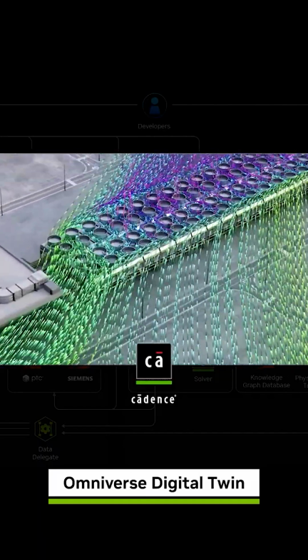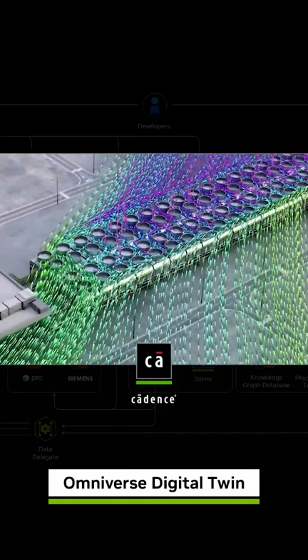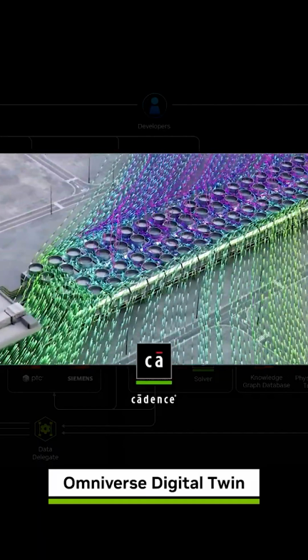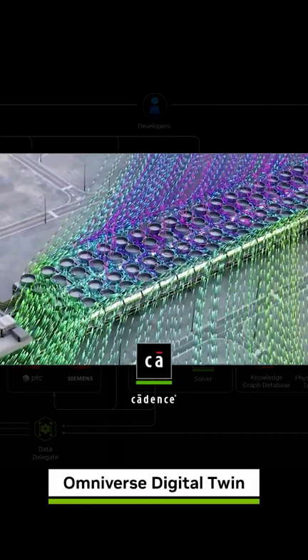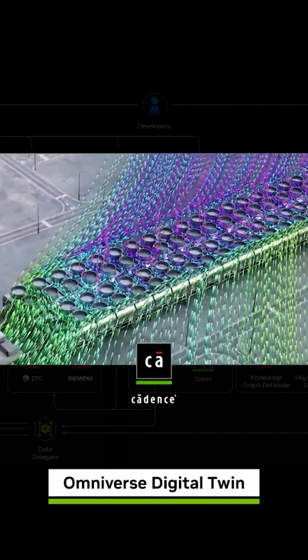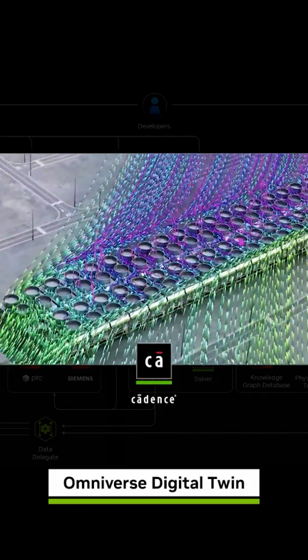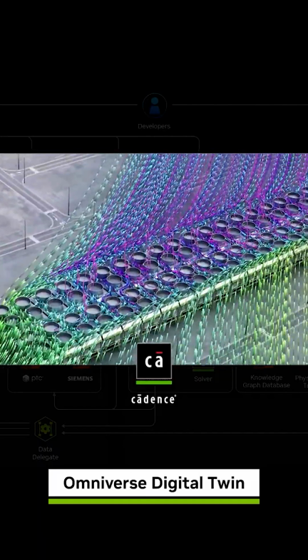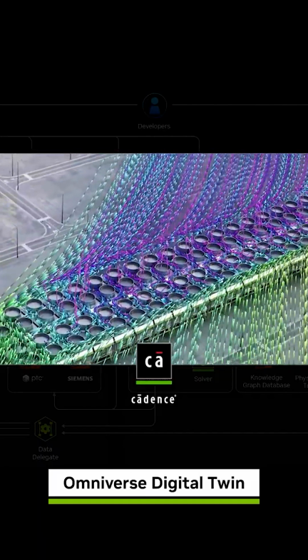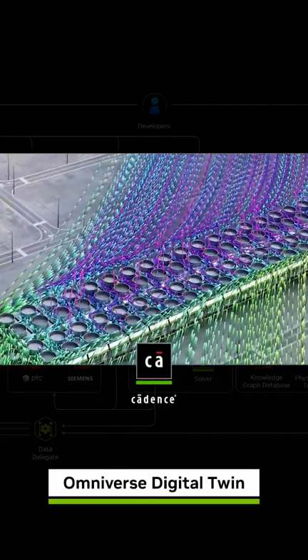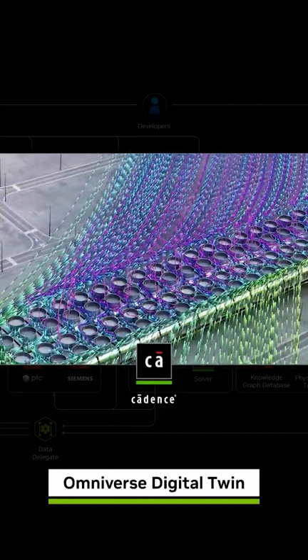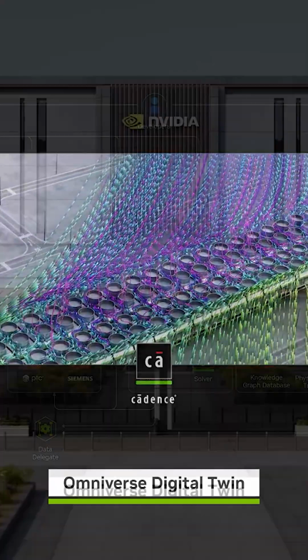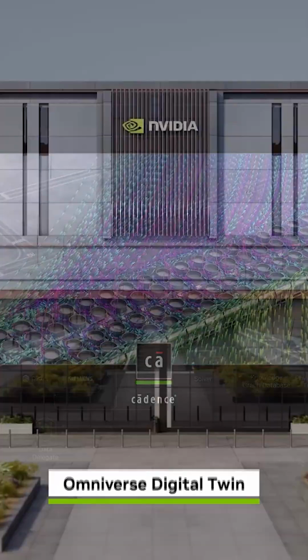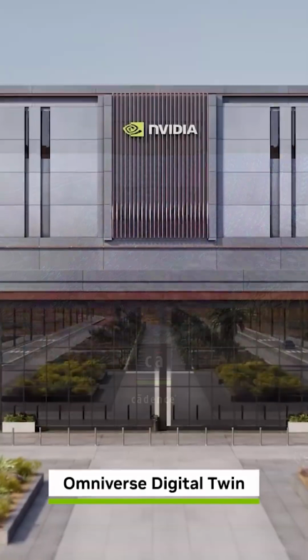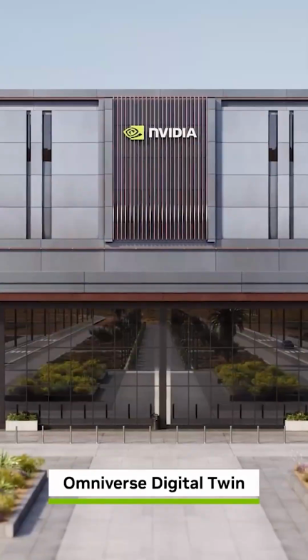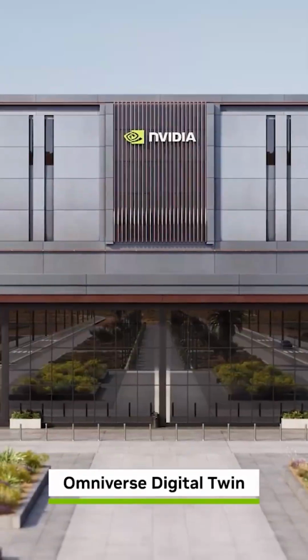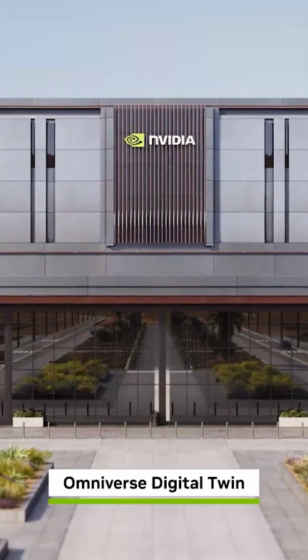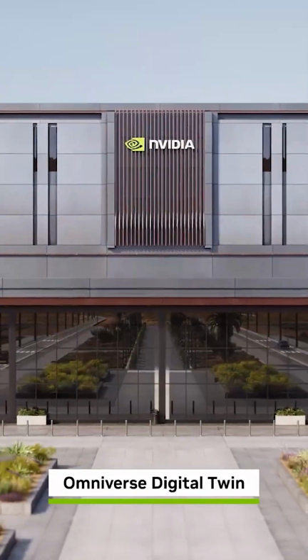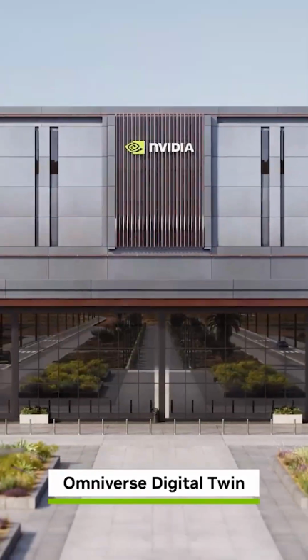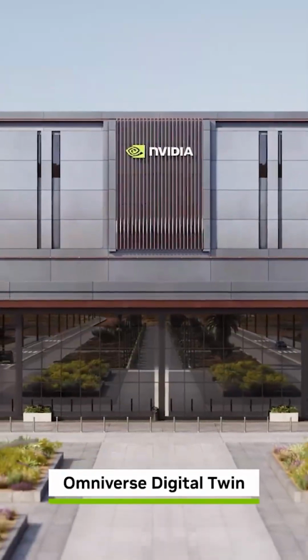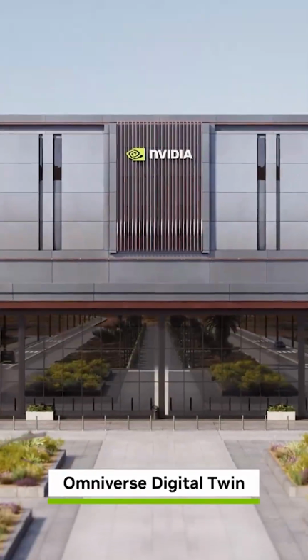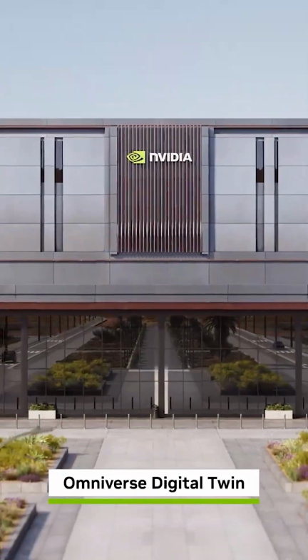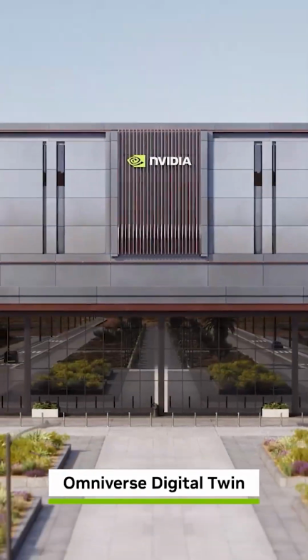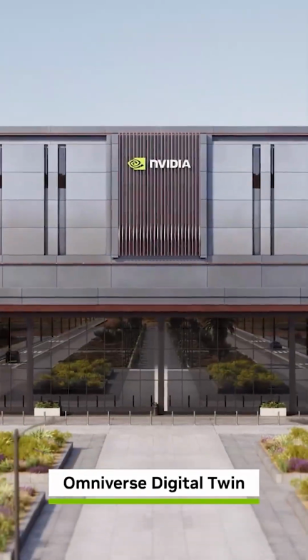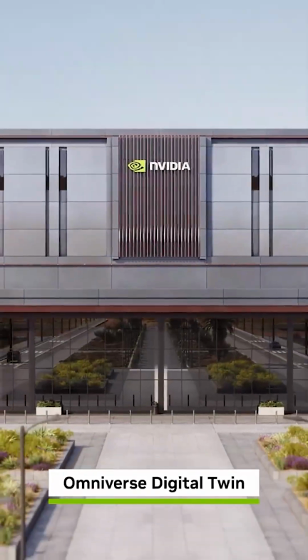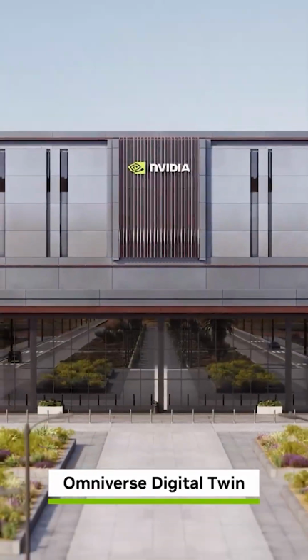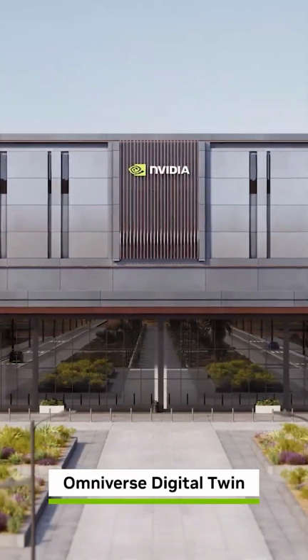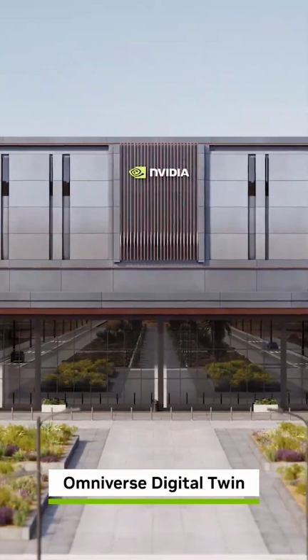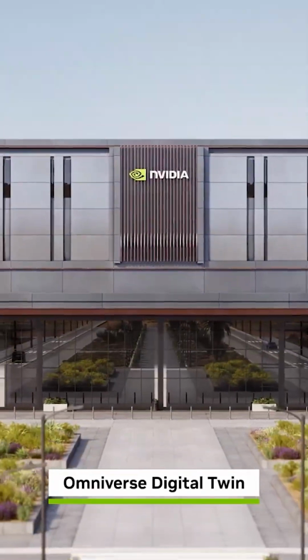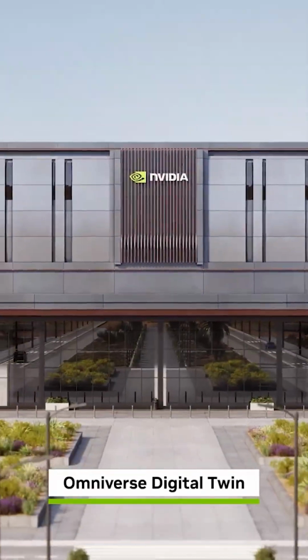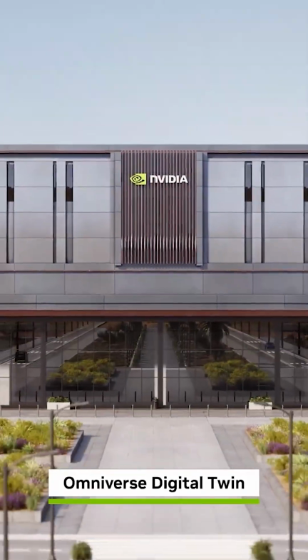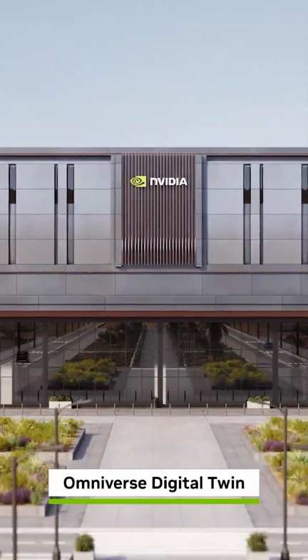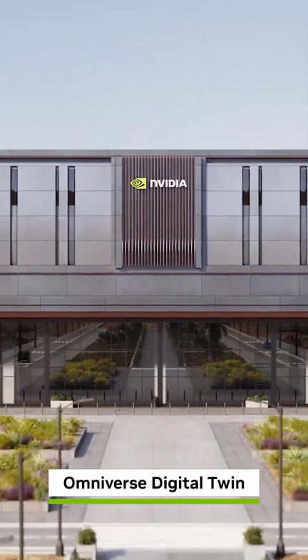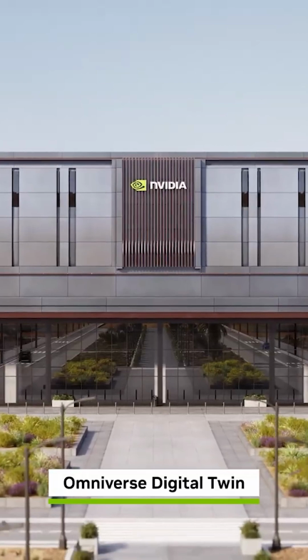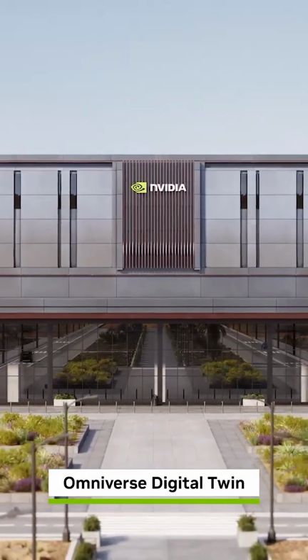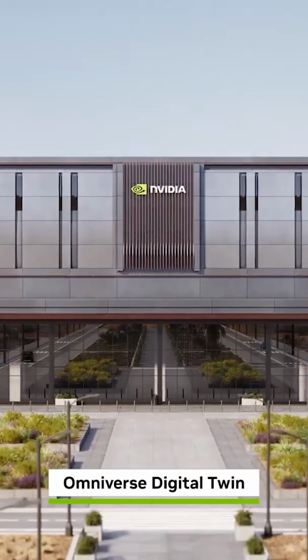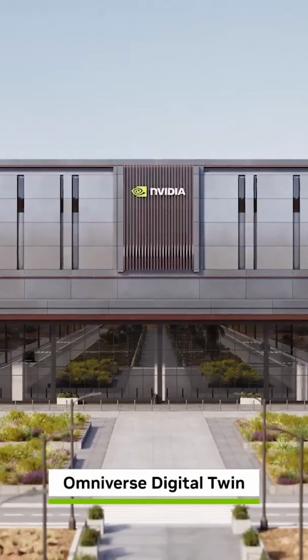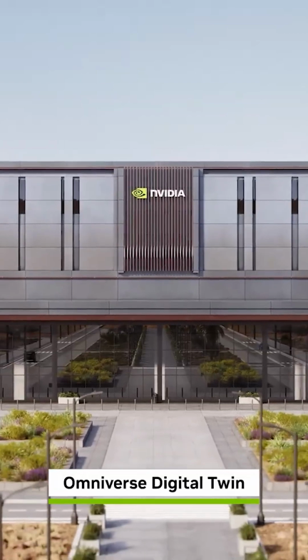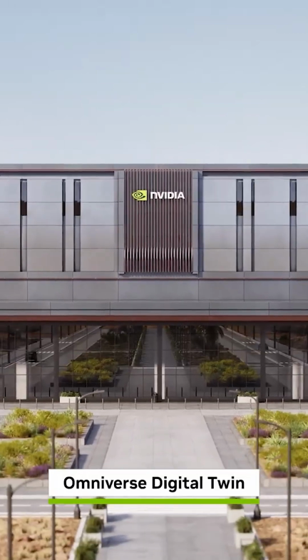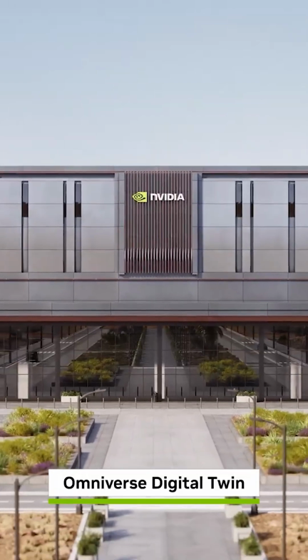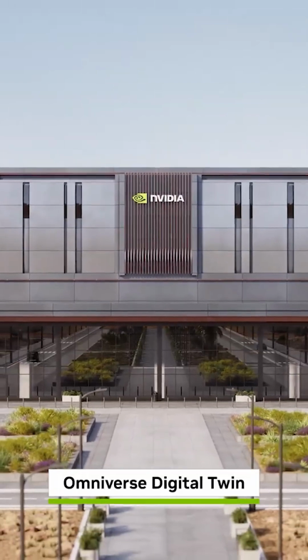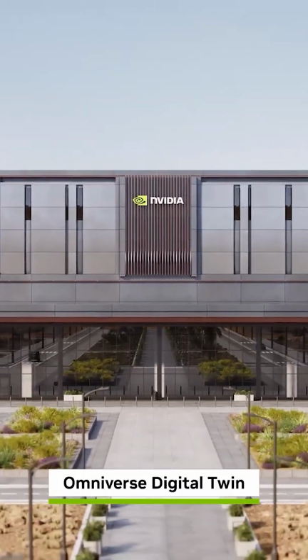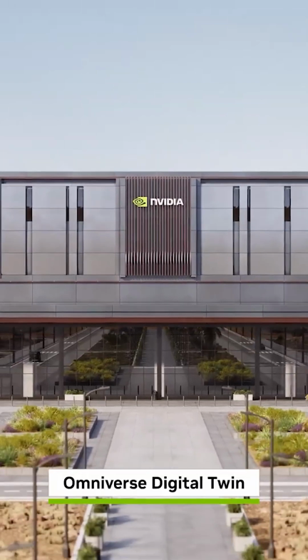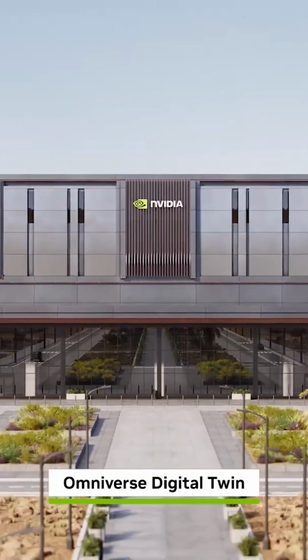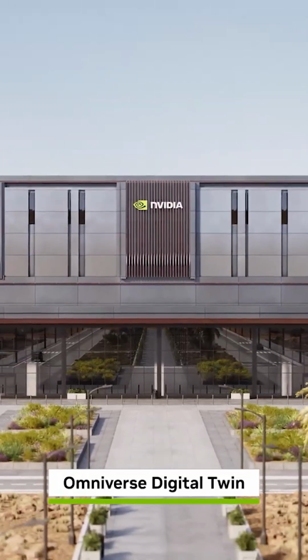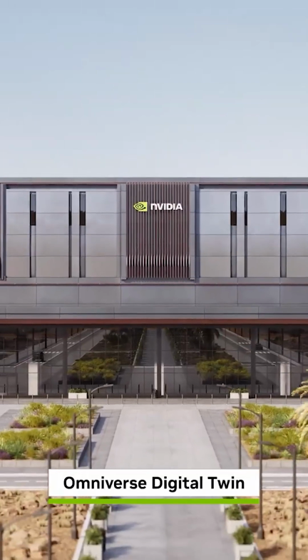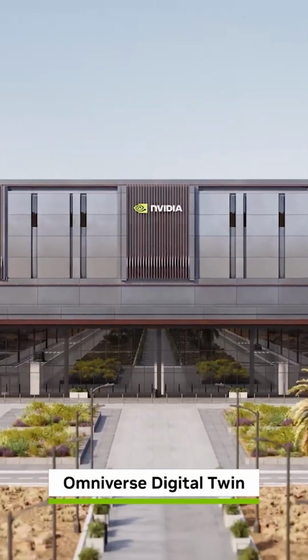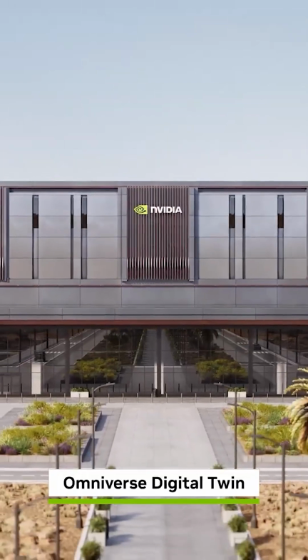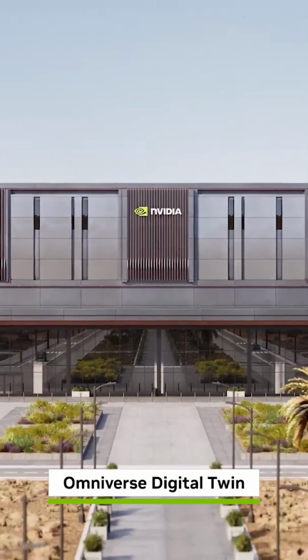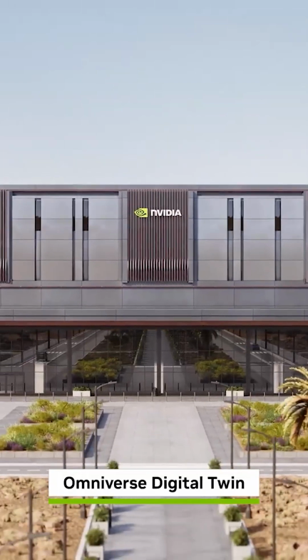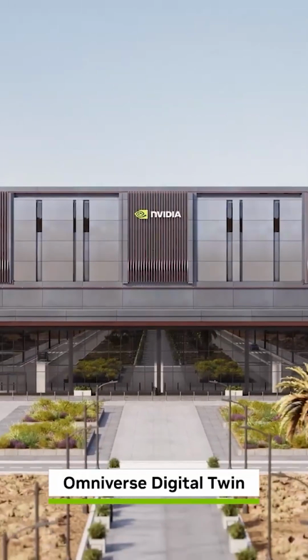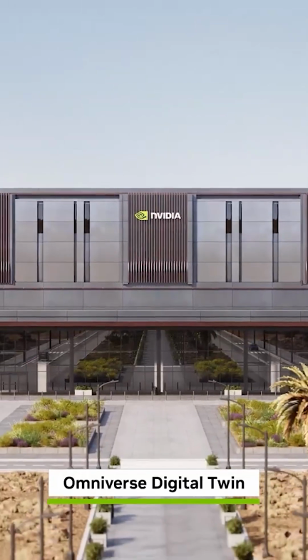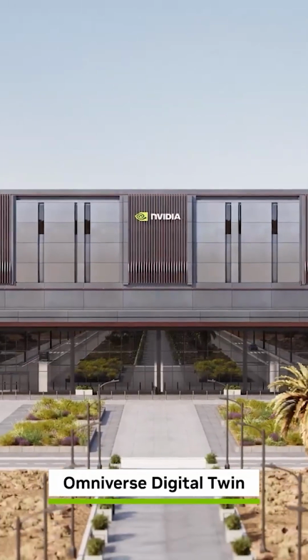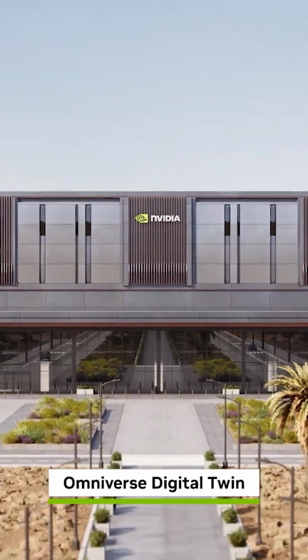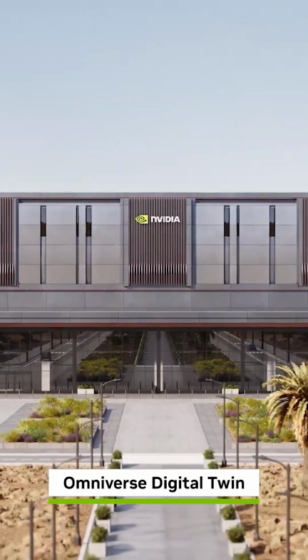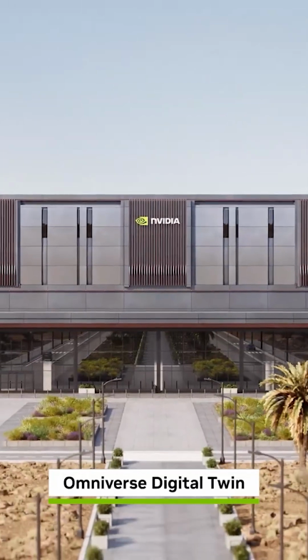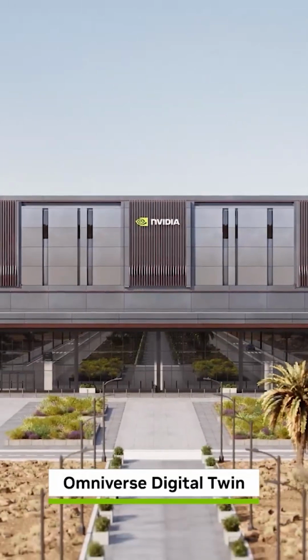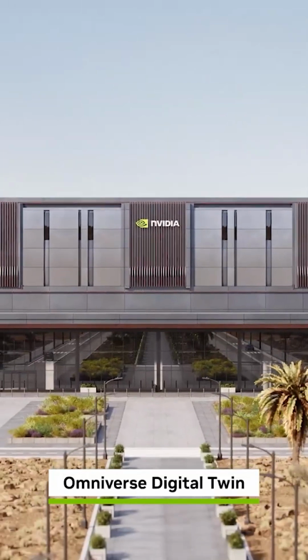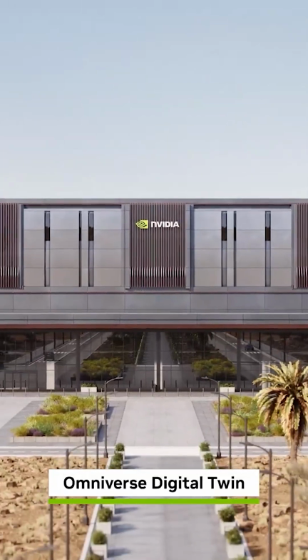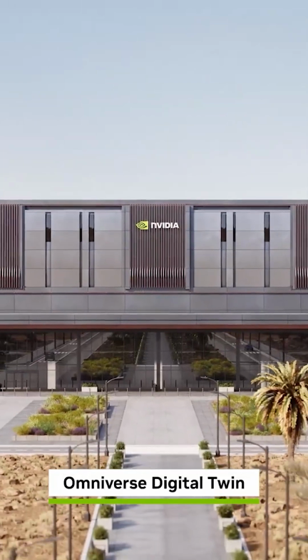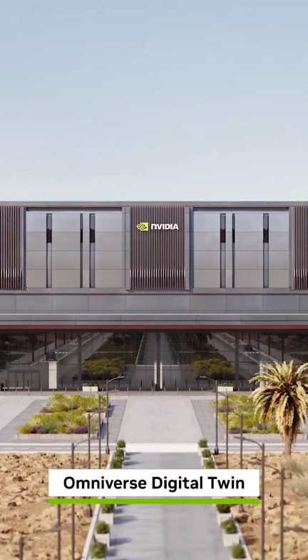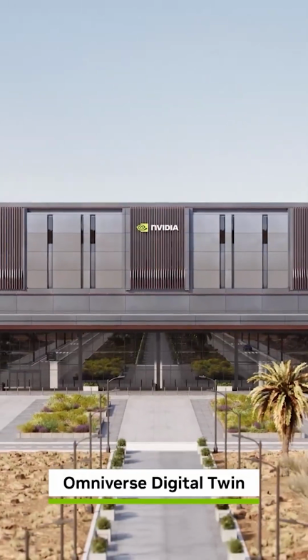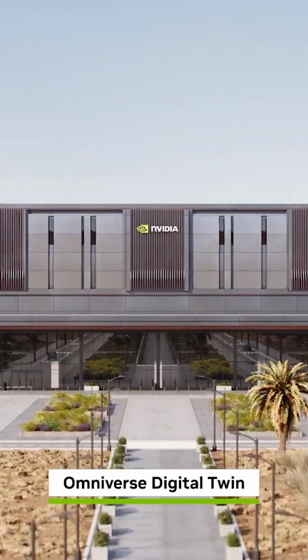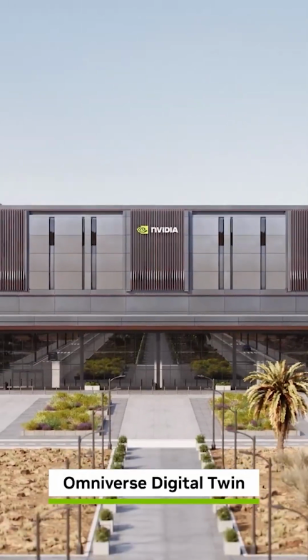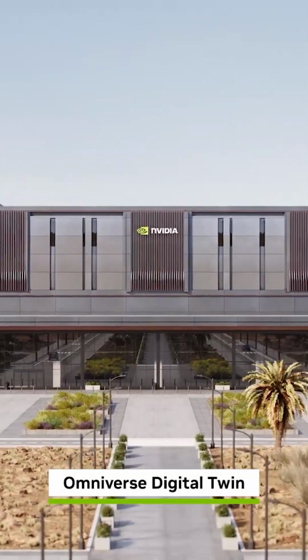With DSX, NVIDIA partners around the world can build and bring up AI infrastructure faster than ever.